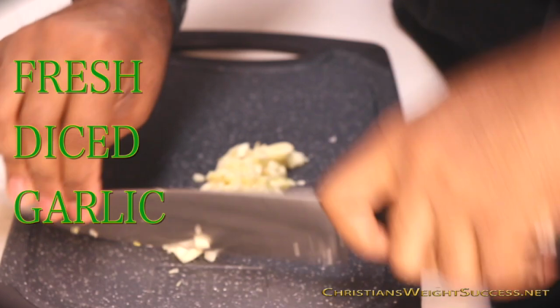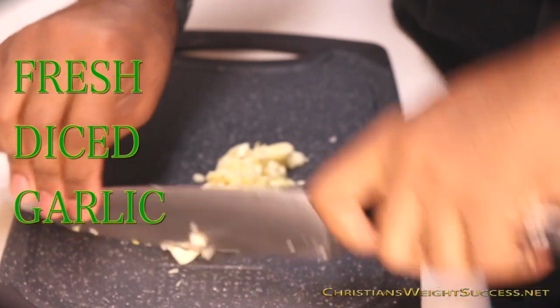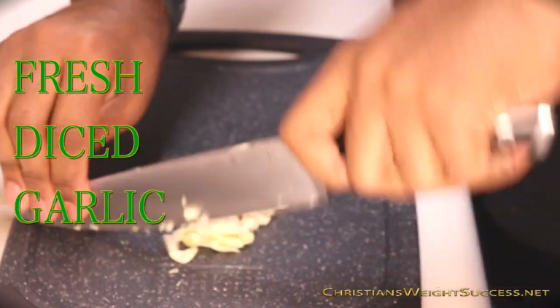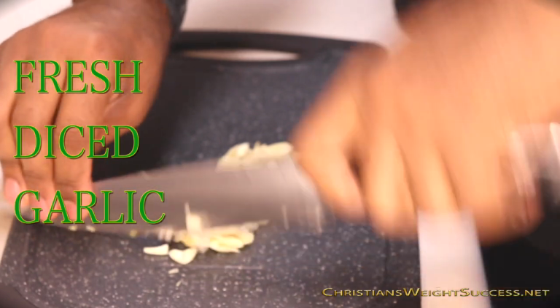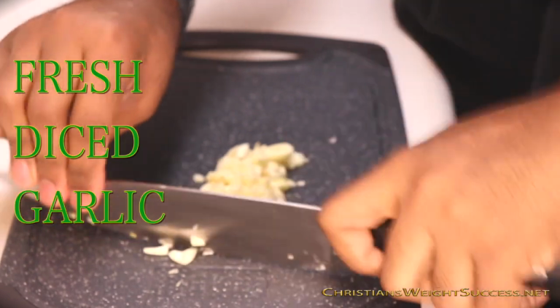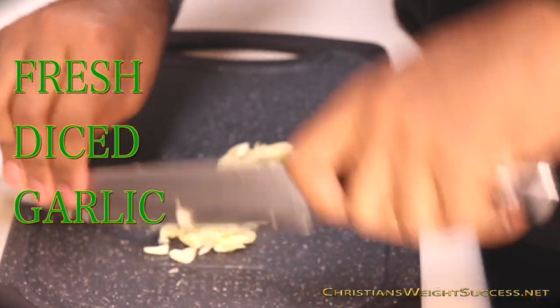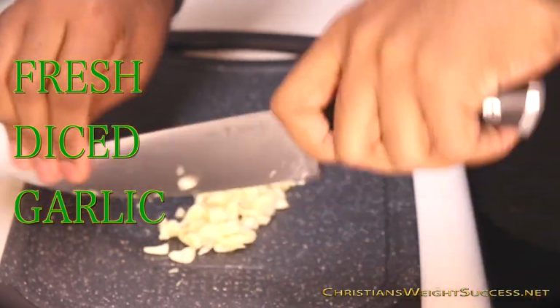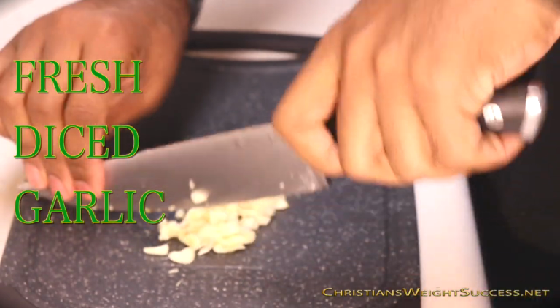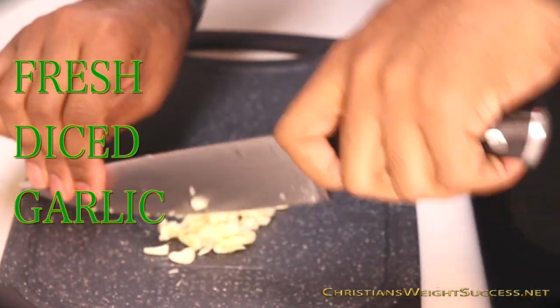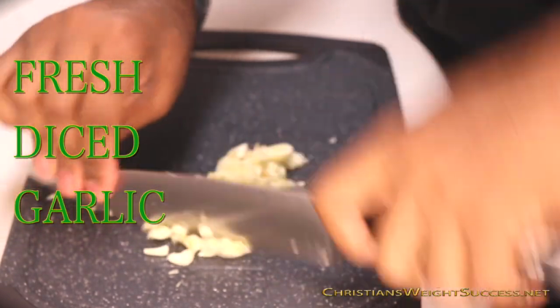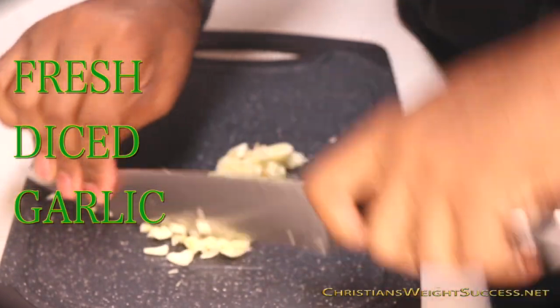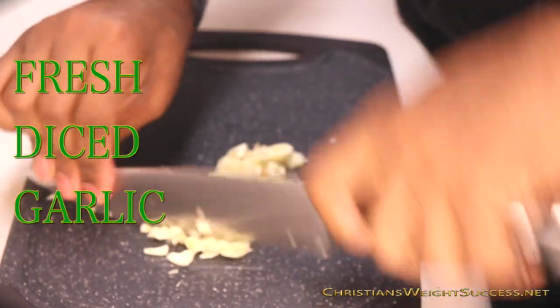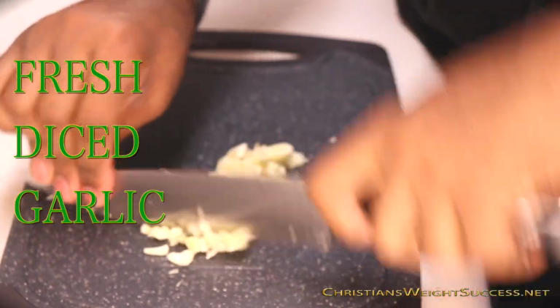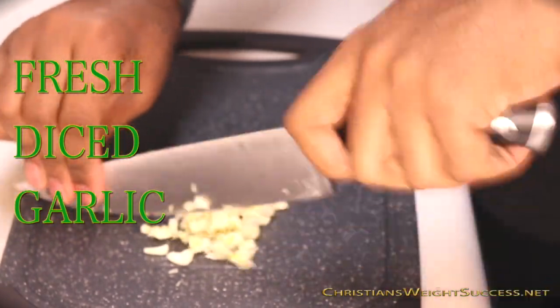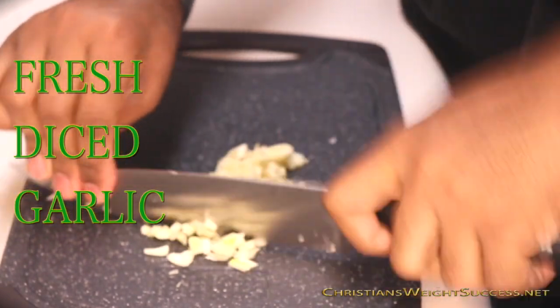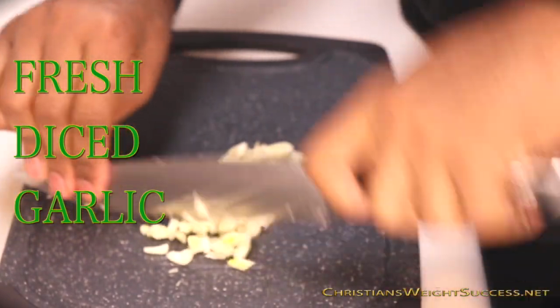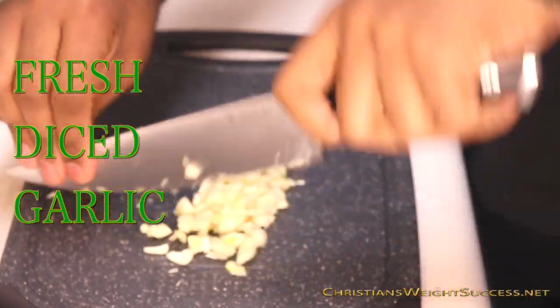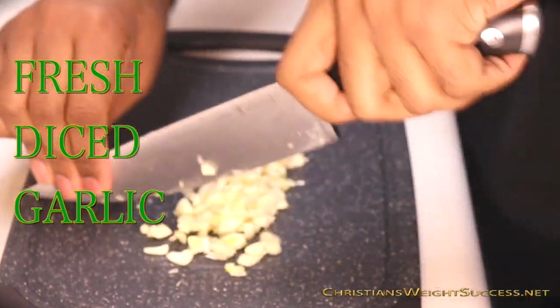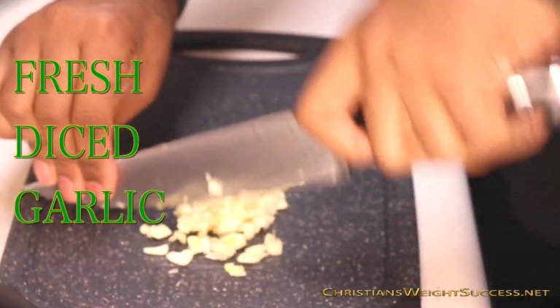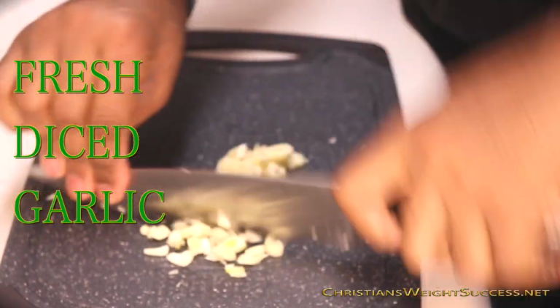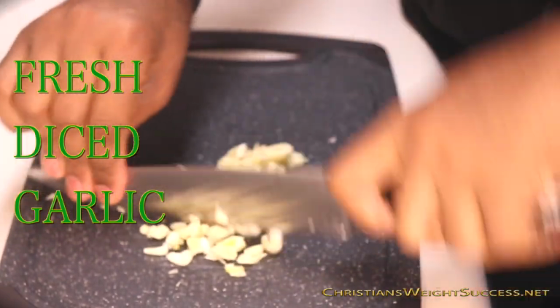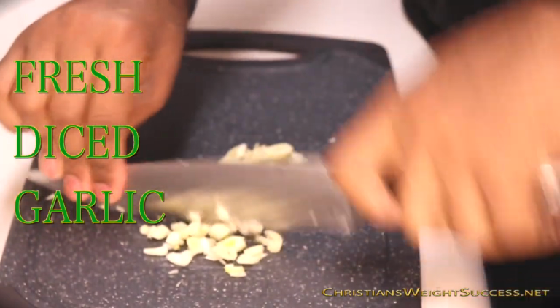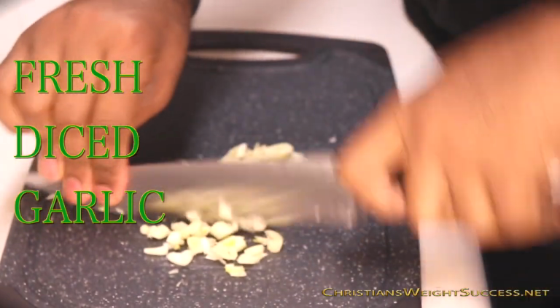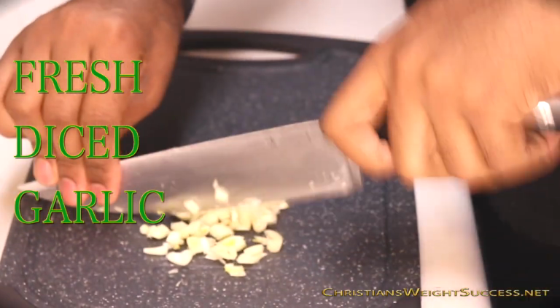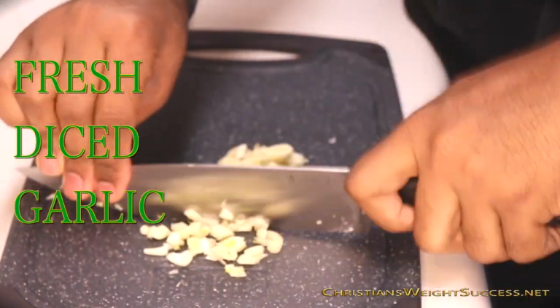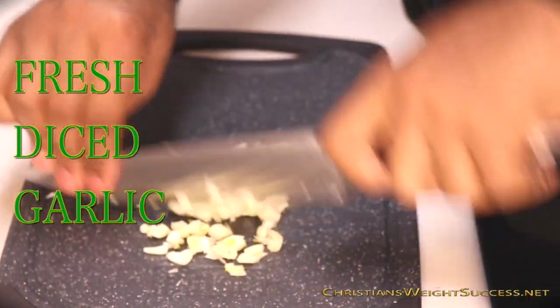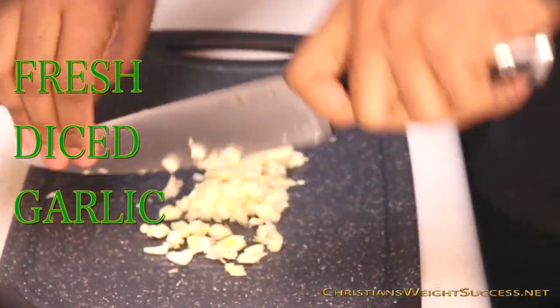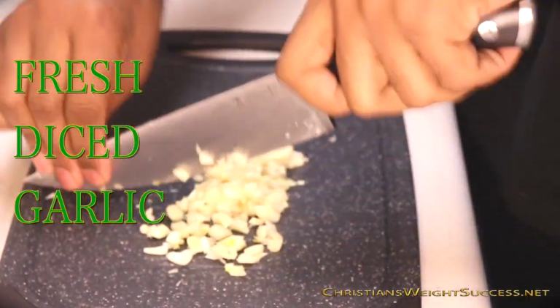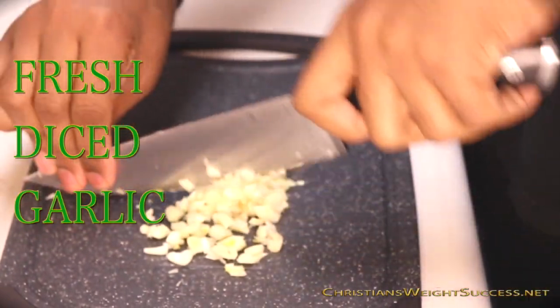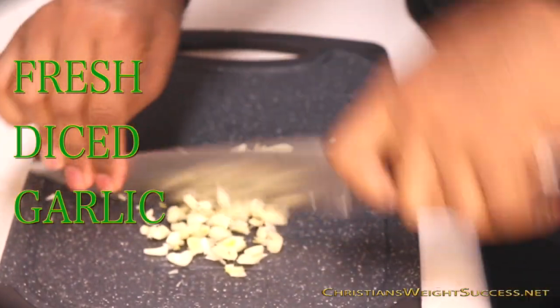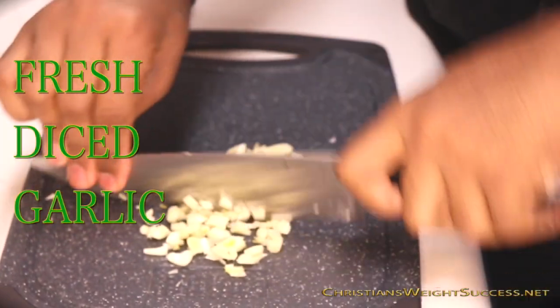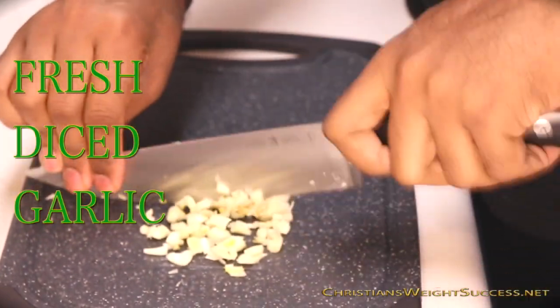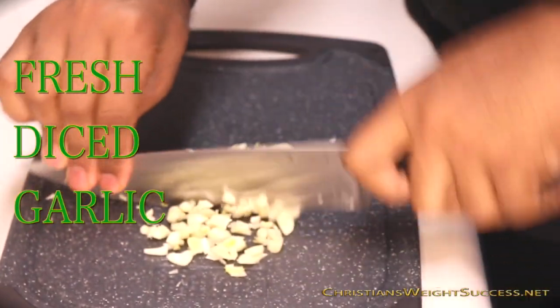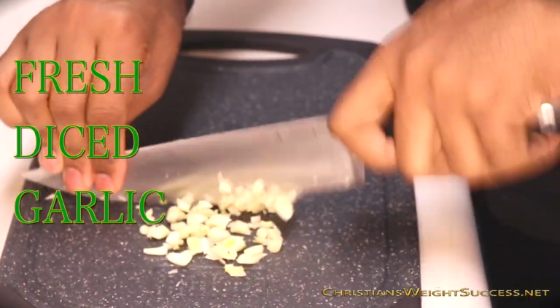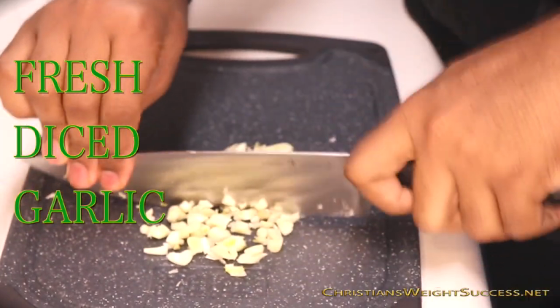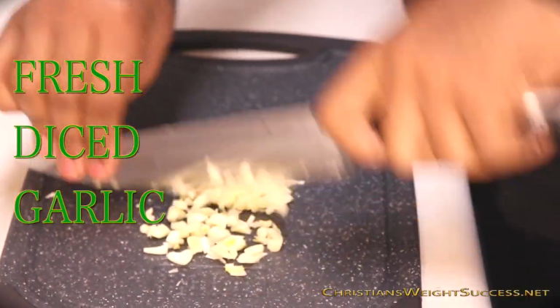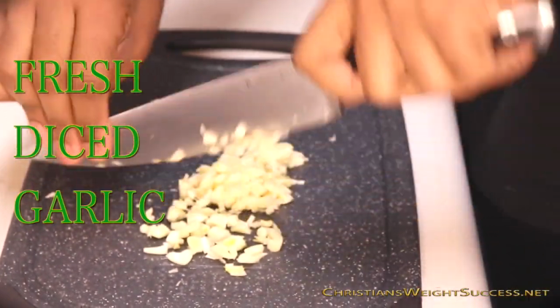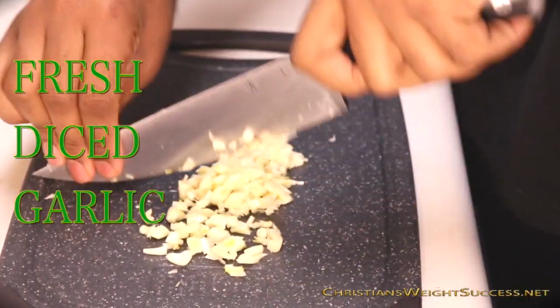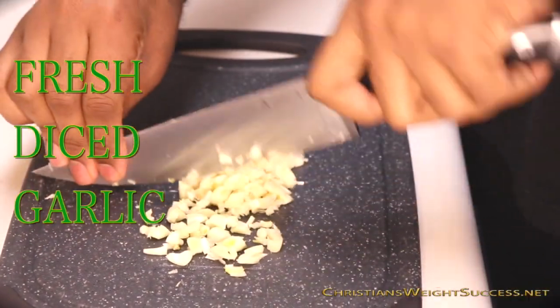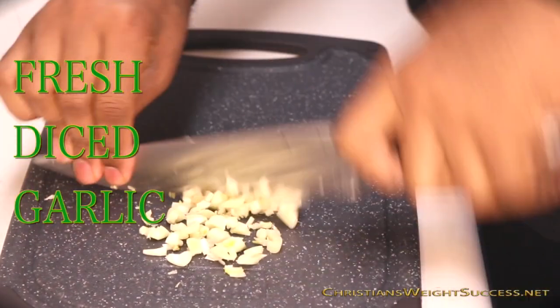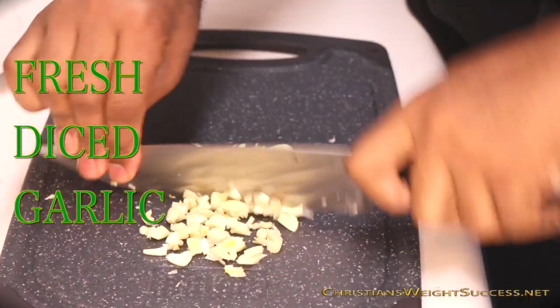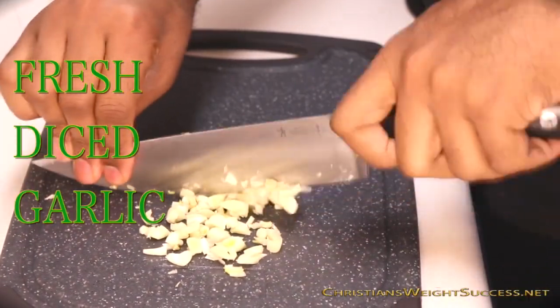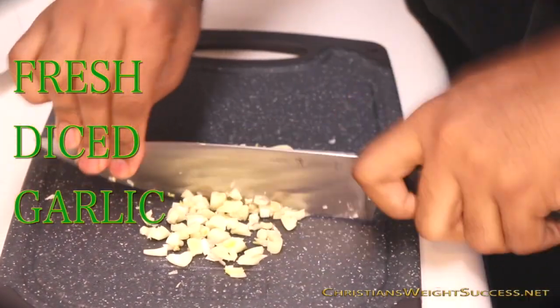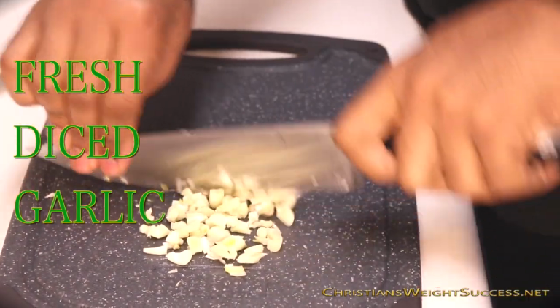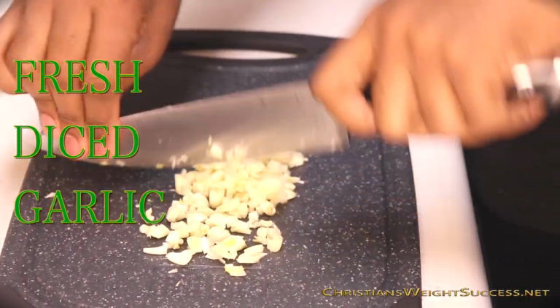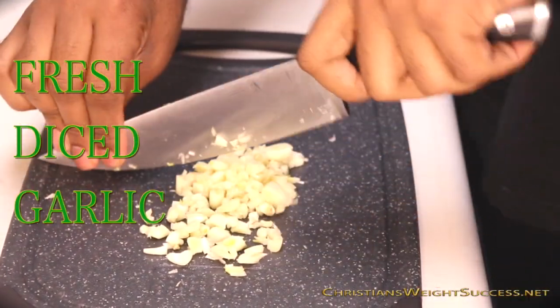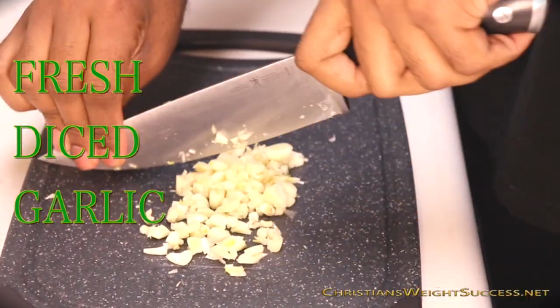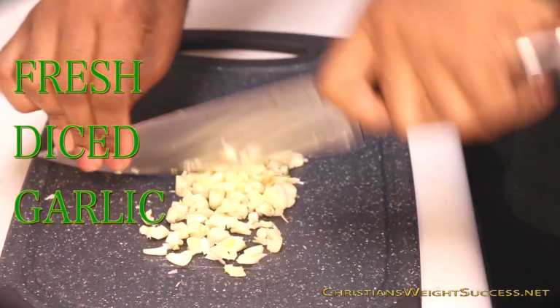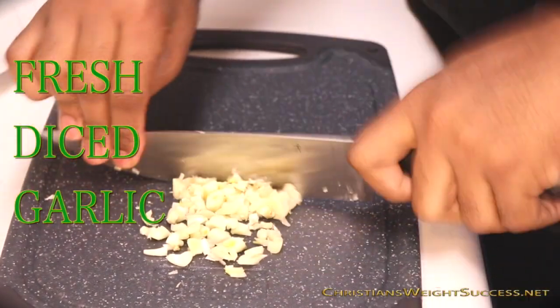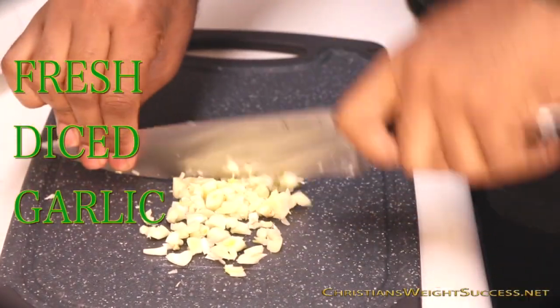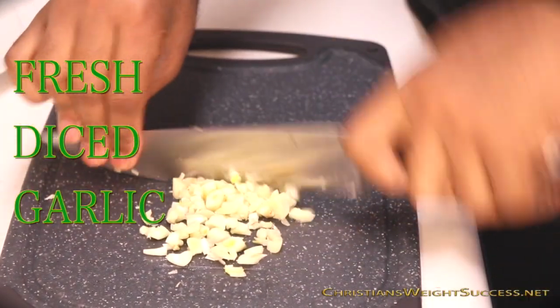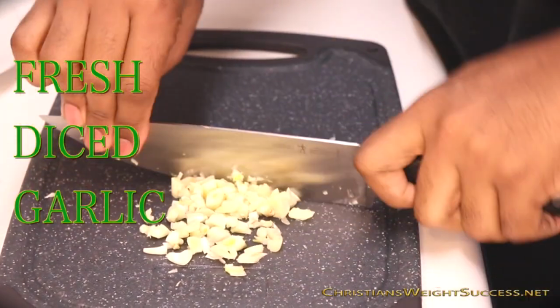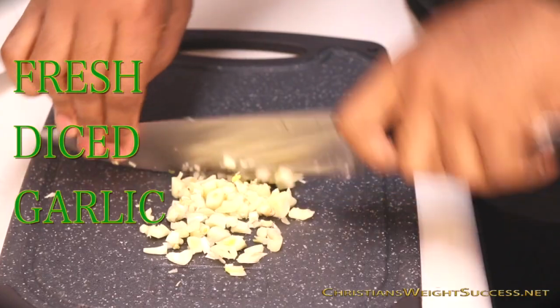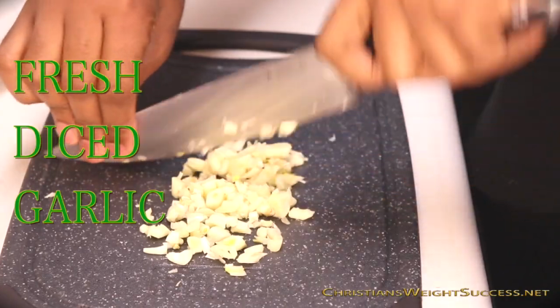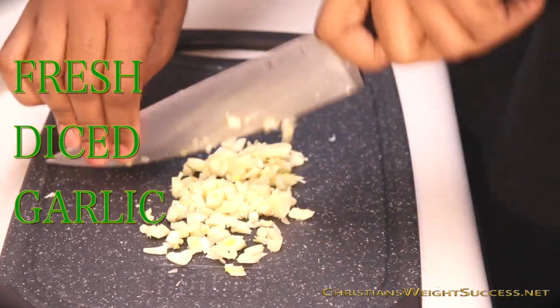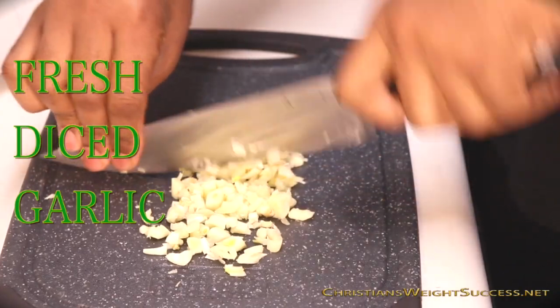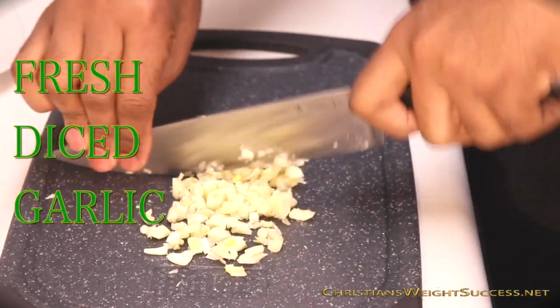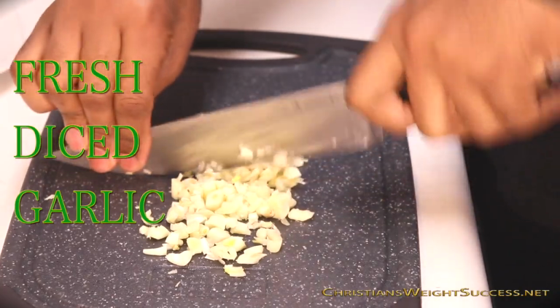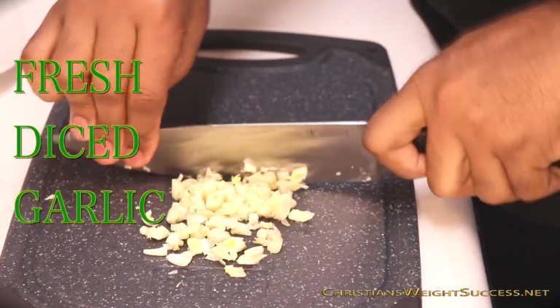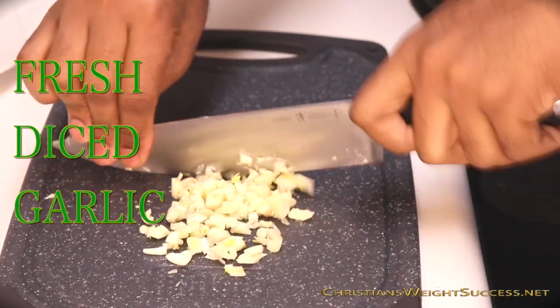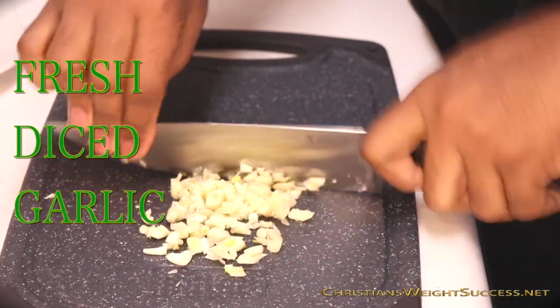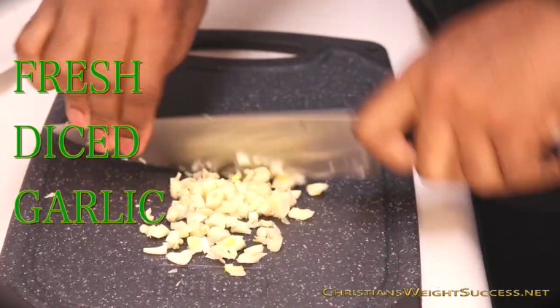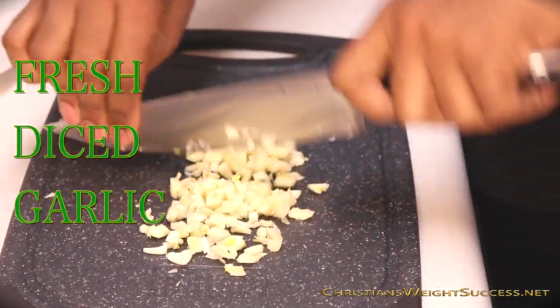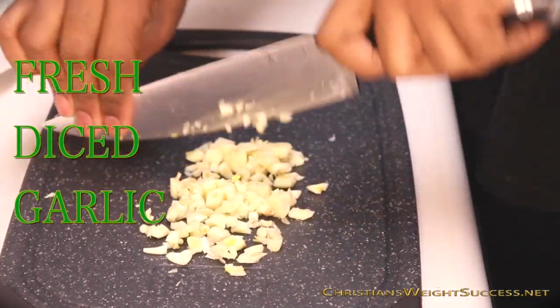How long does fresh diced garlic last? In today's video I'm going to show you how to chop or dice some fresh garlic.